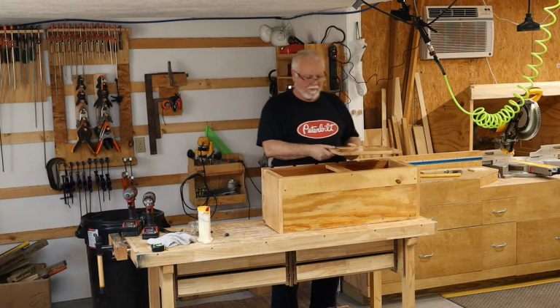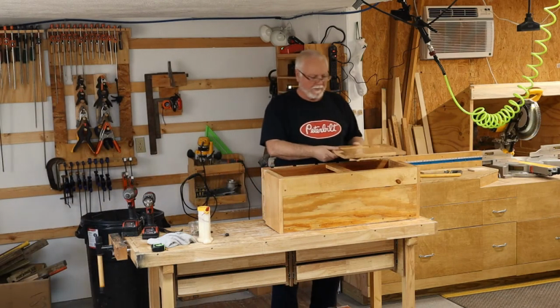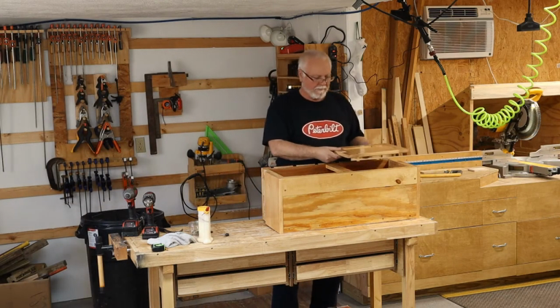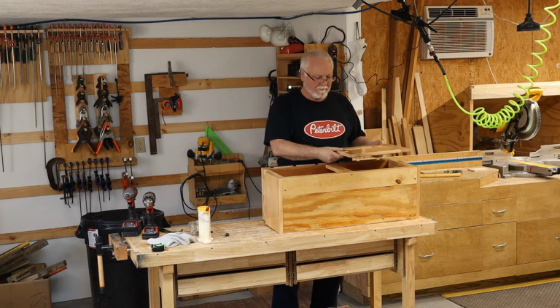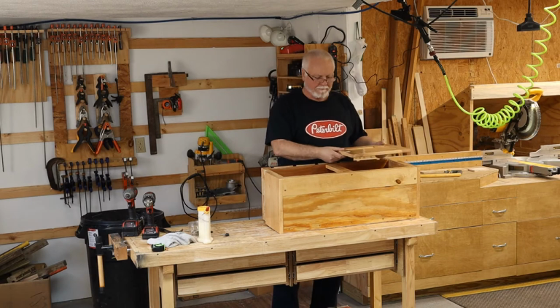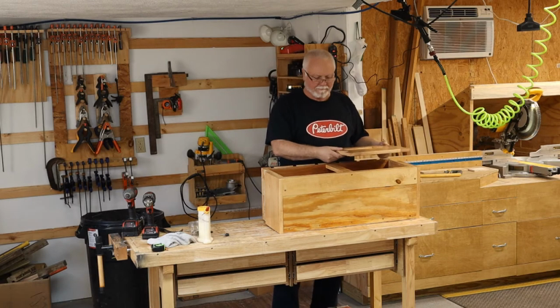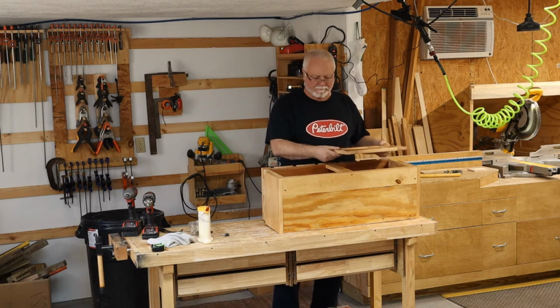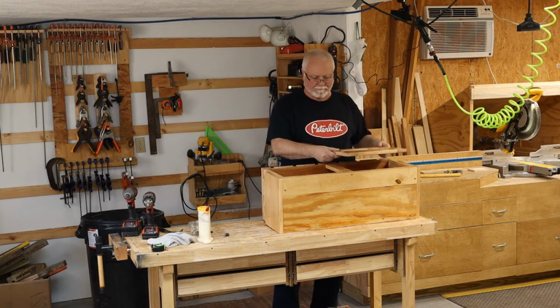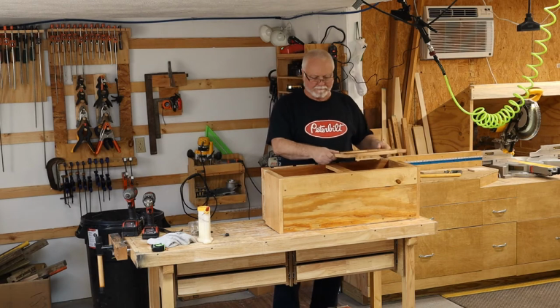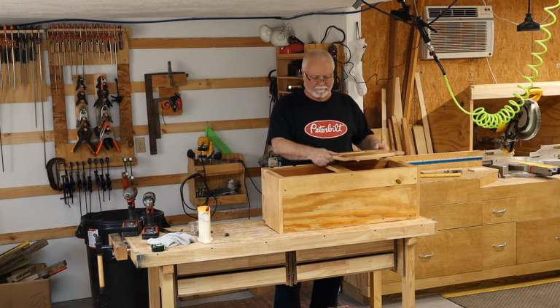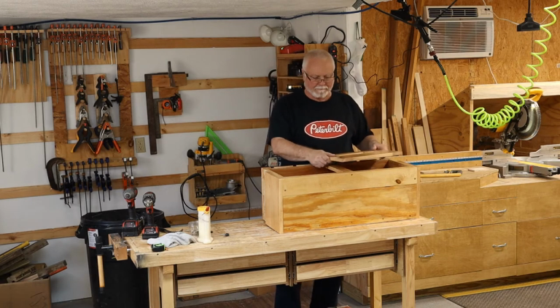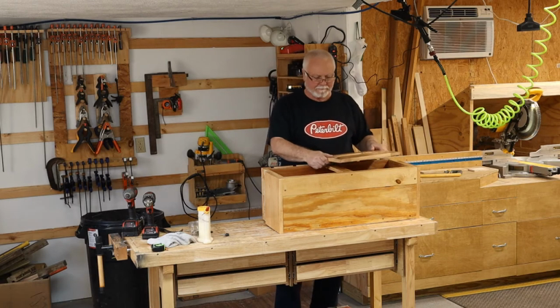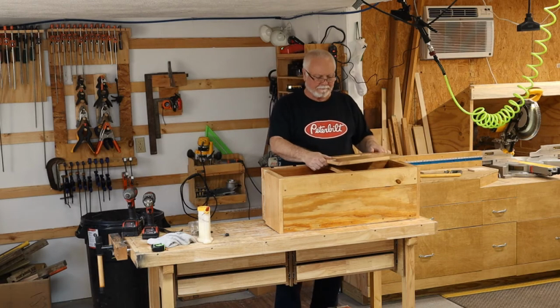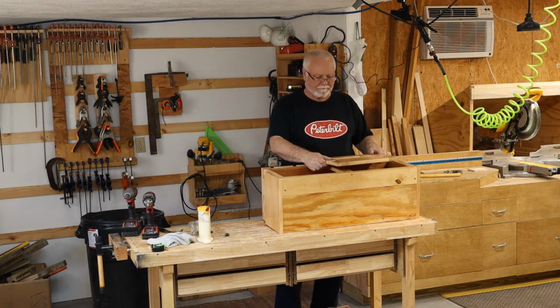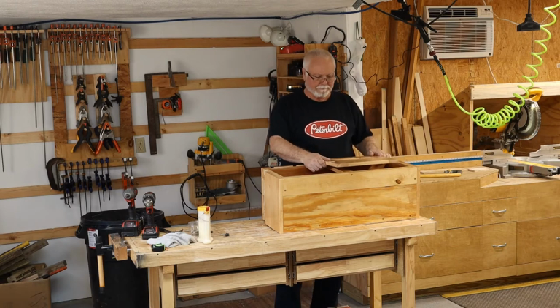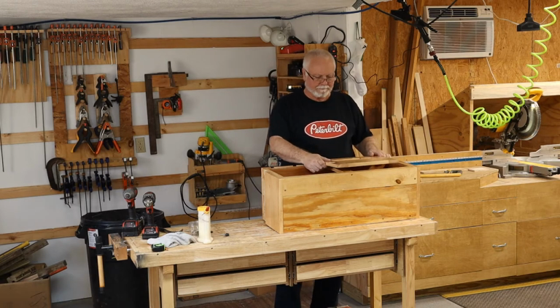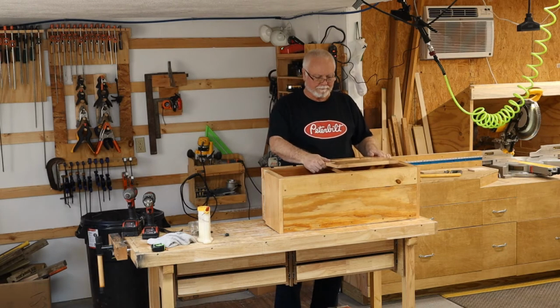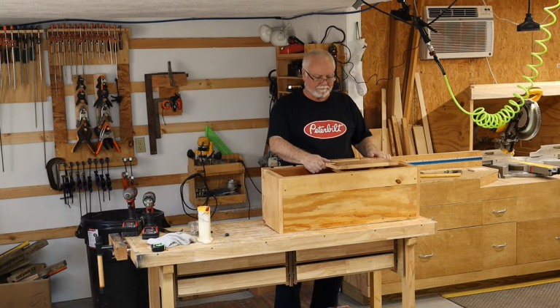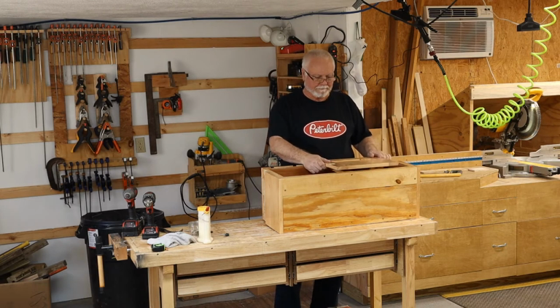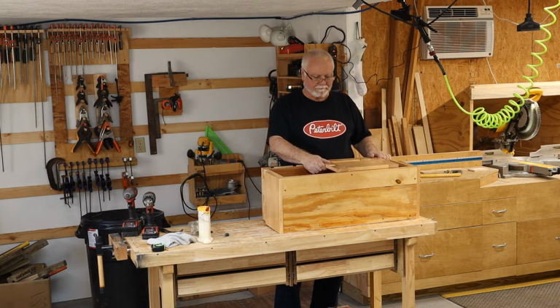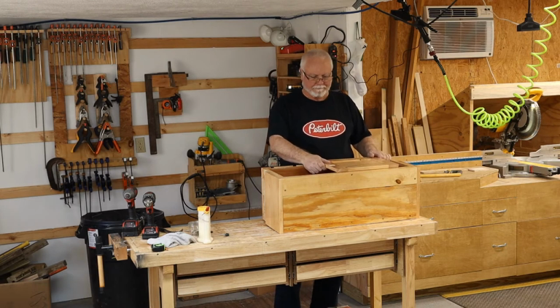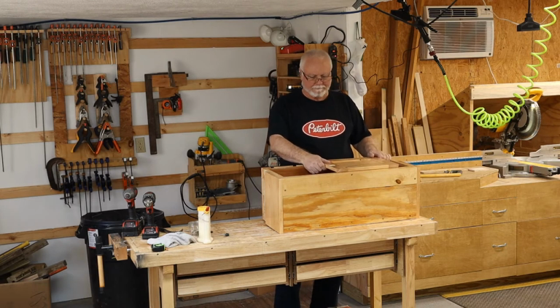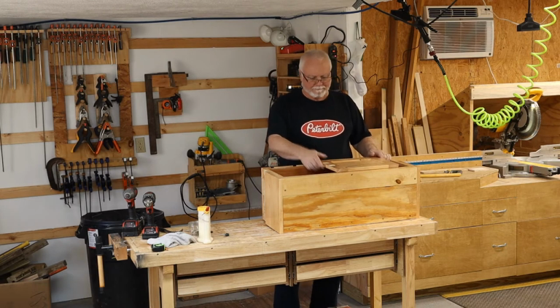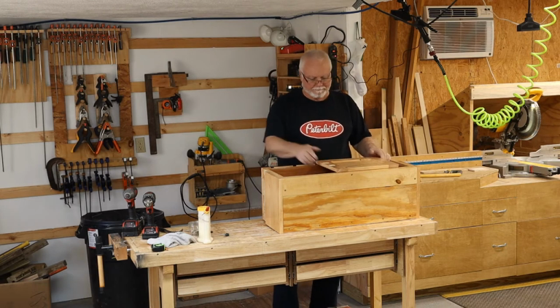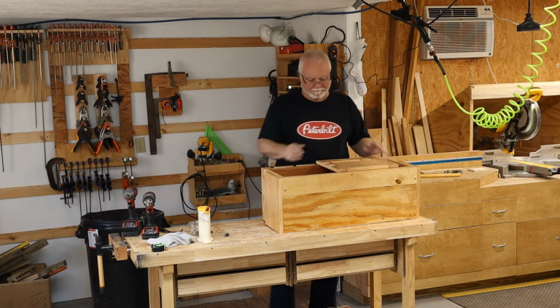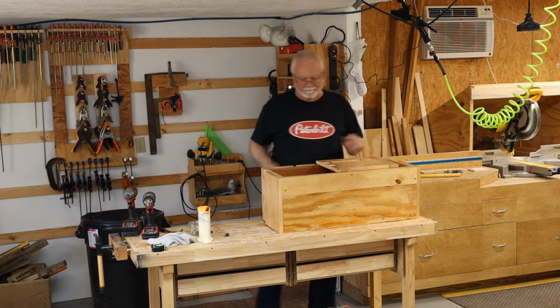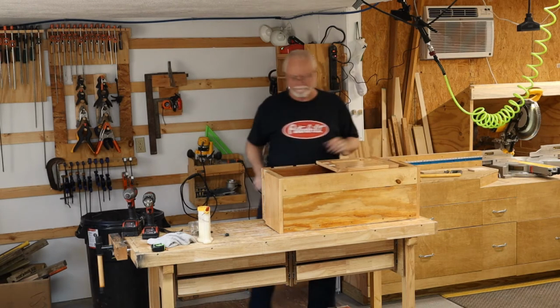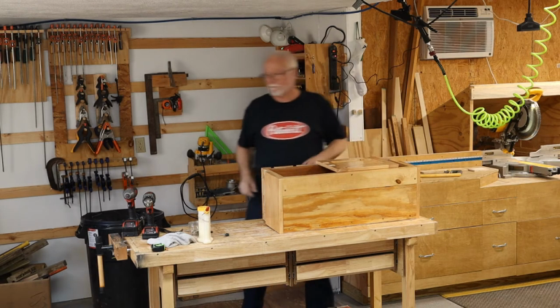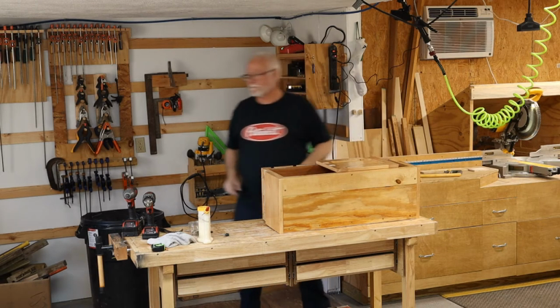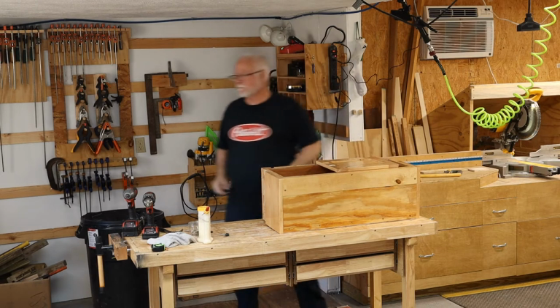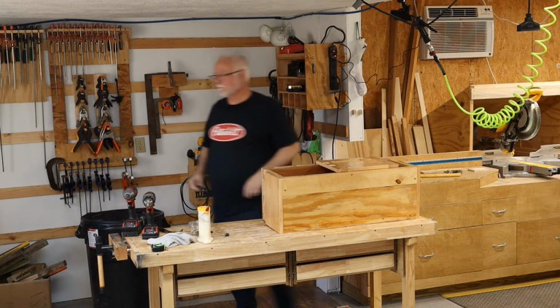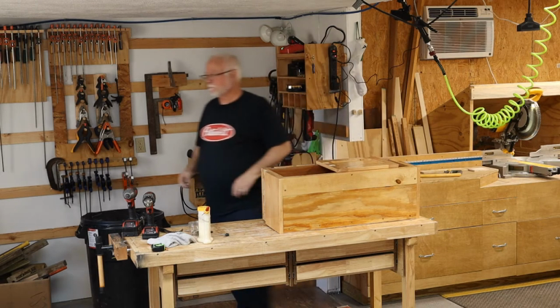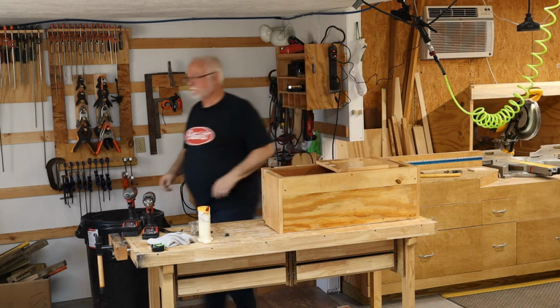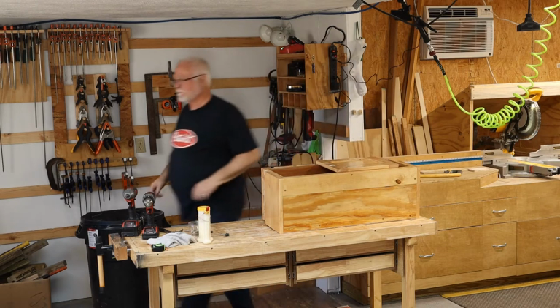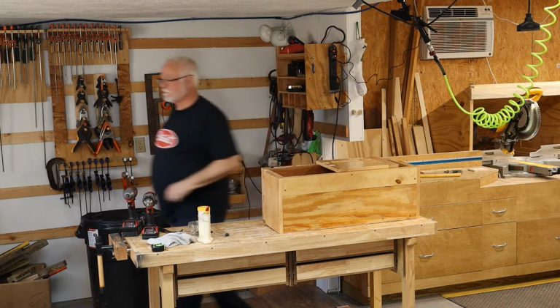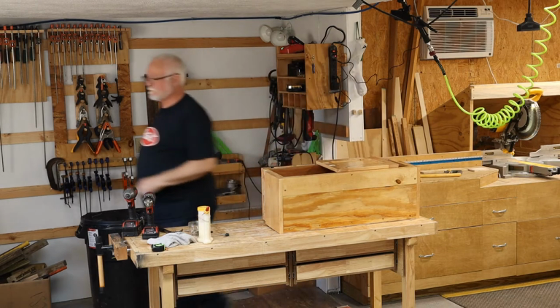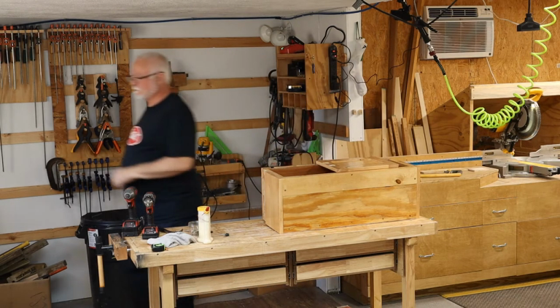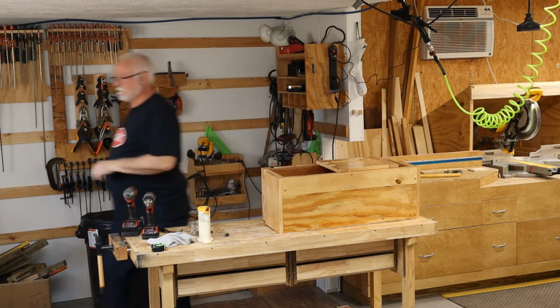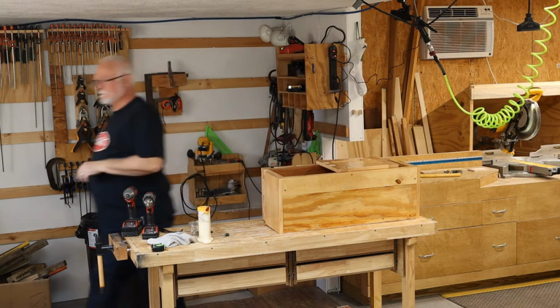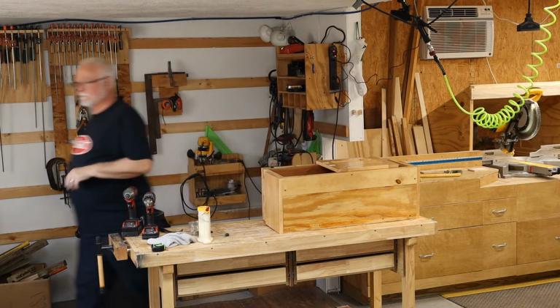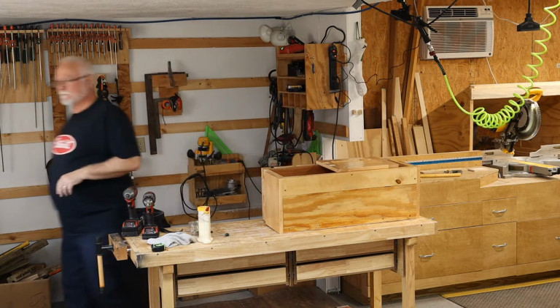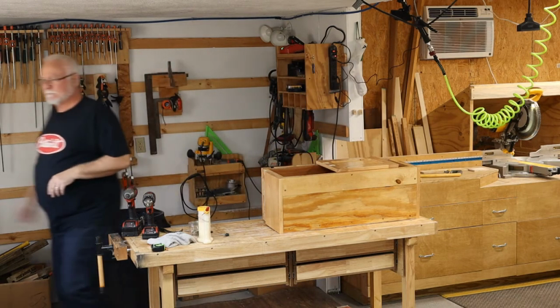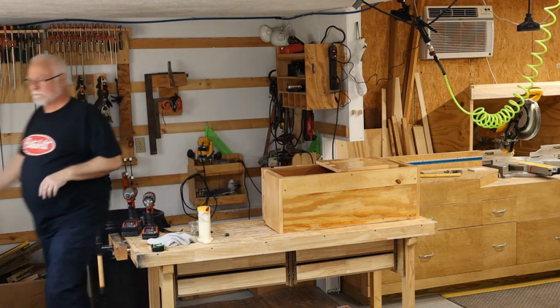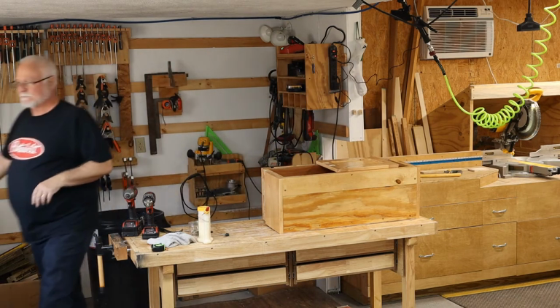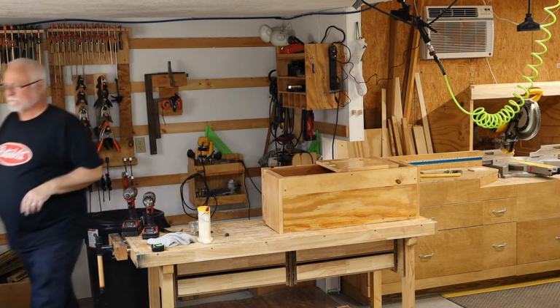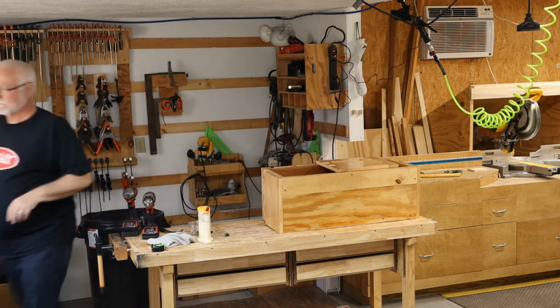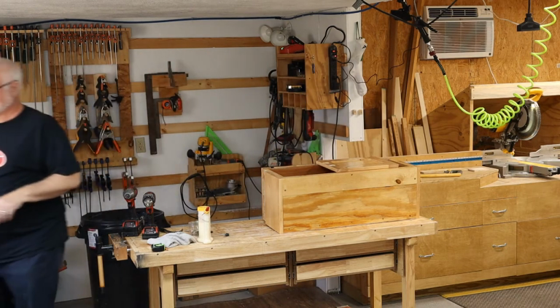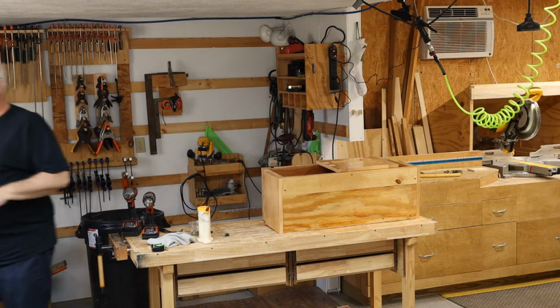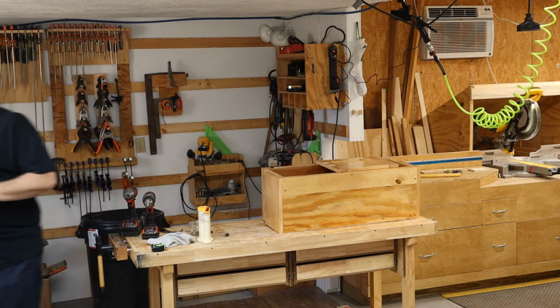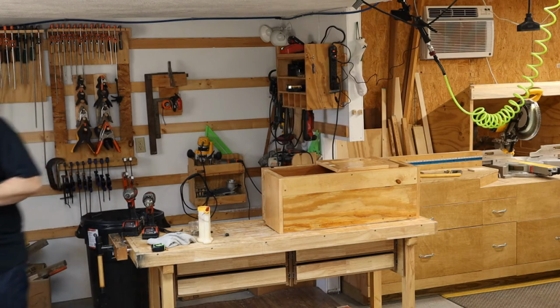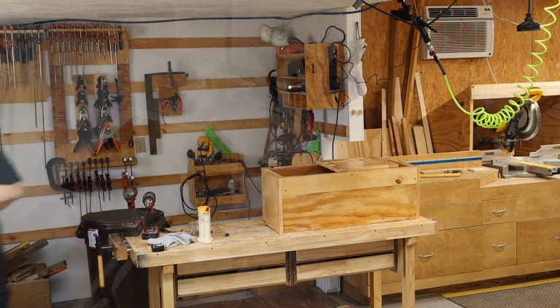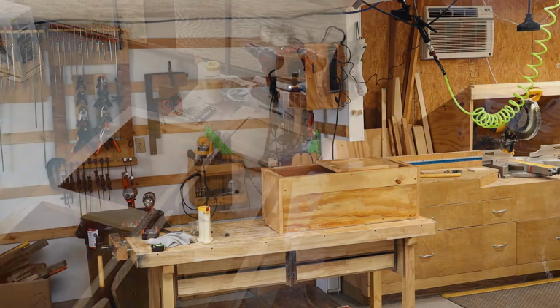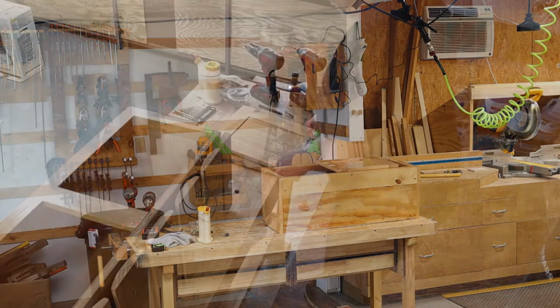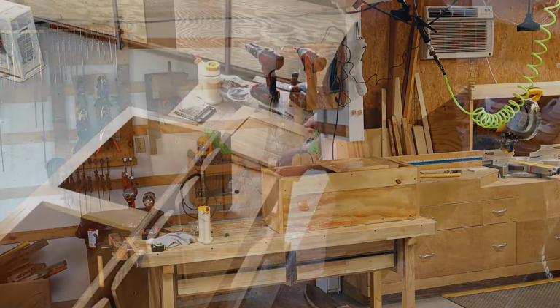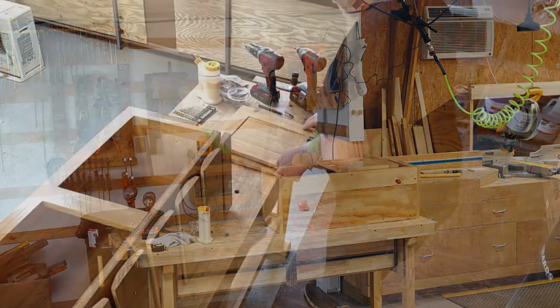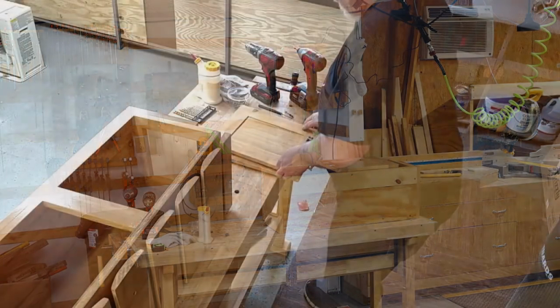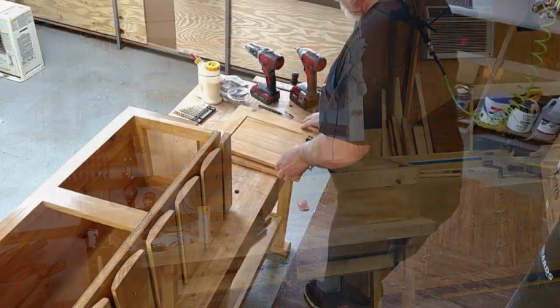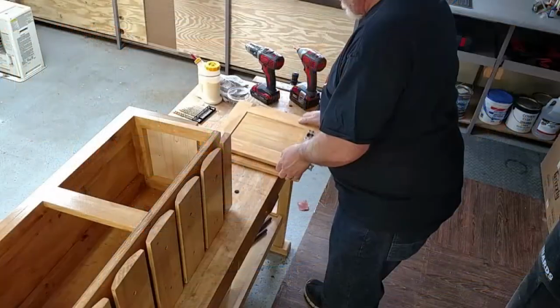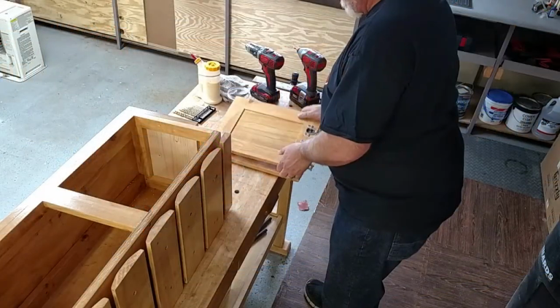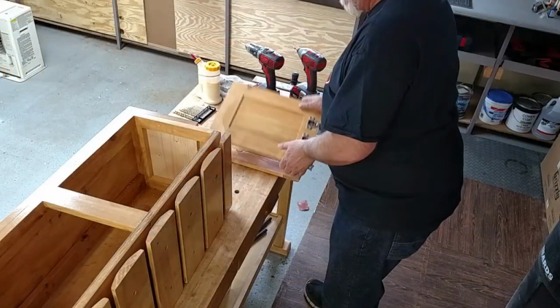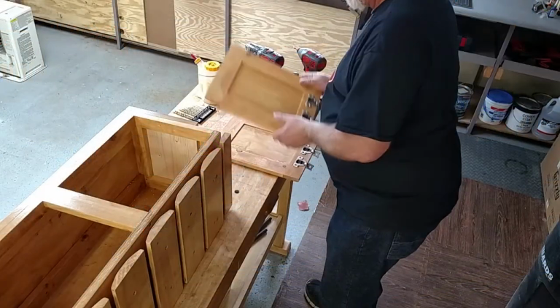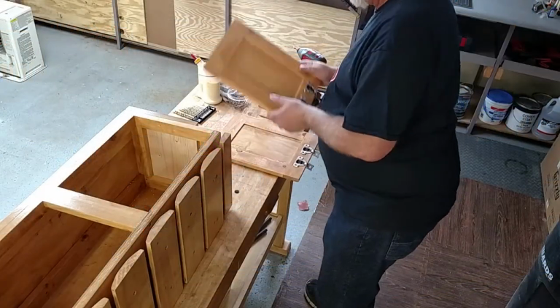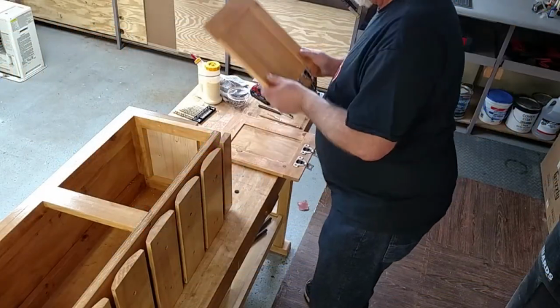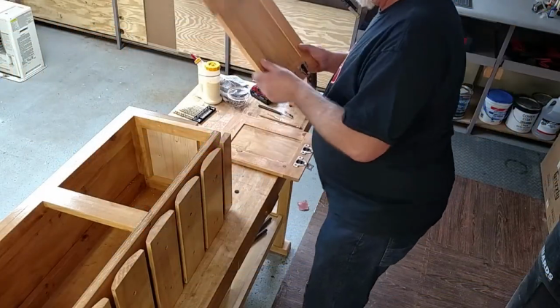Now we can stick the doors on to the cabinet. Then we'll take it in and put it on the bar and see how she looks.